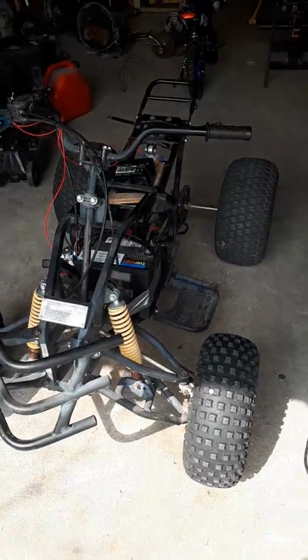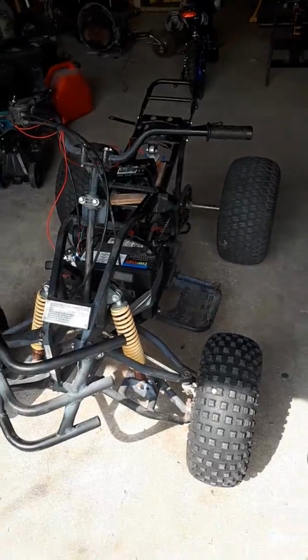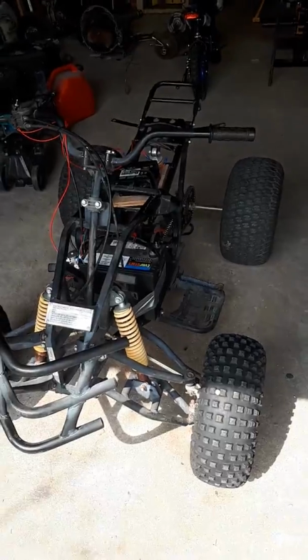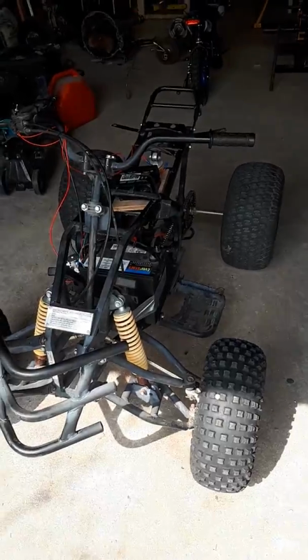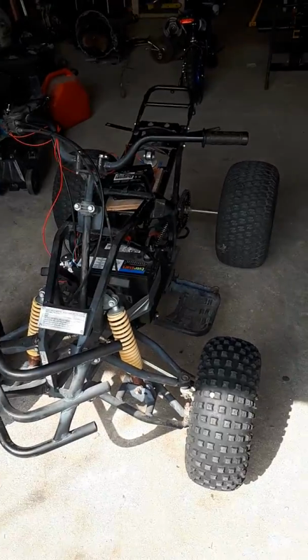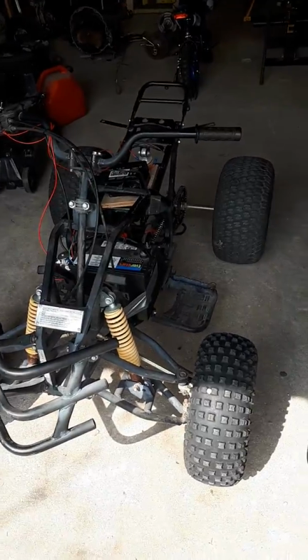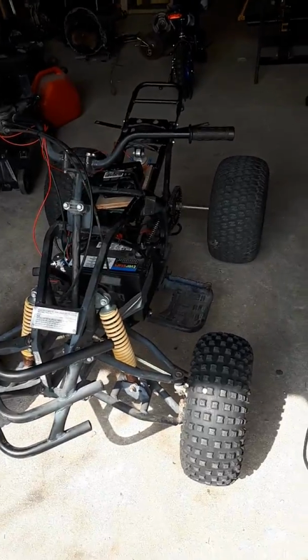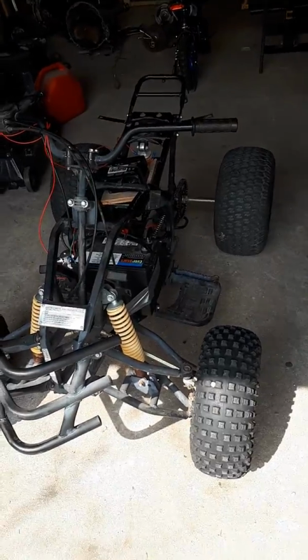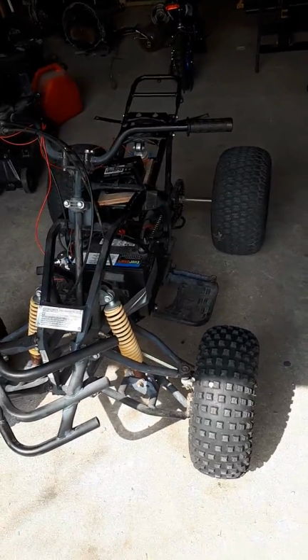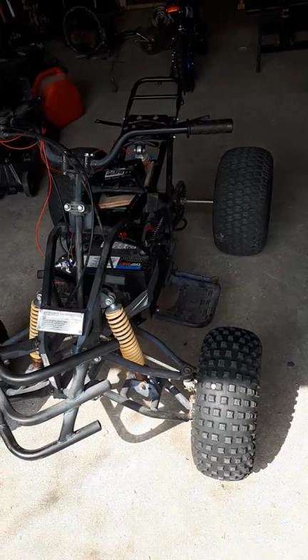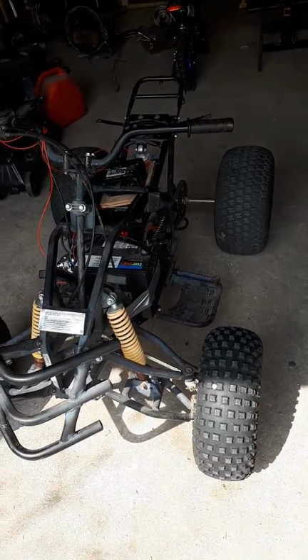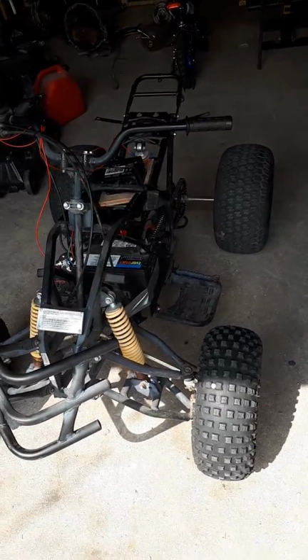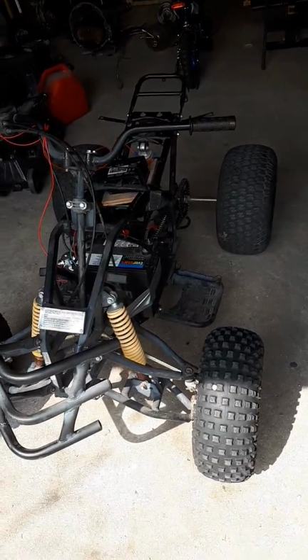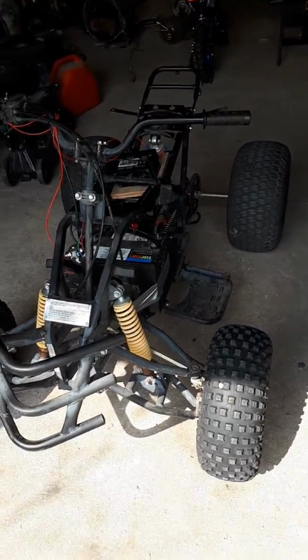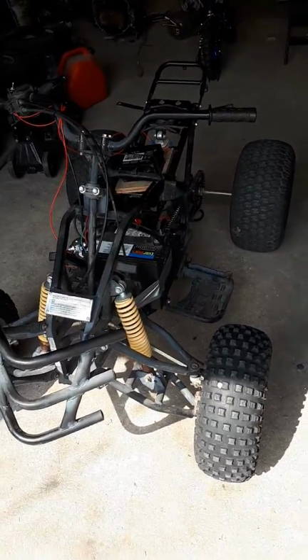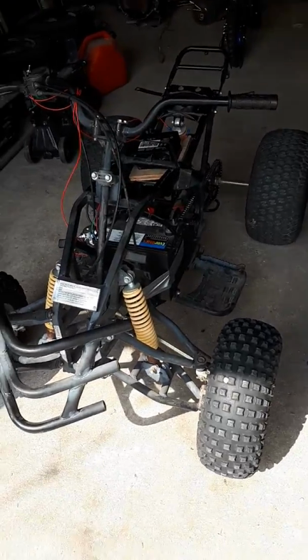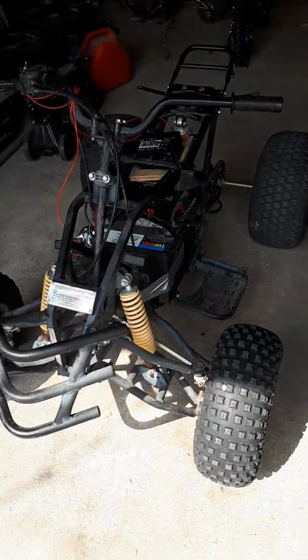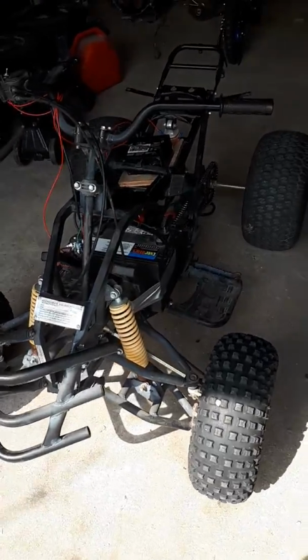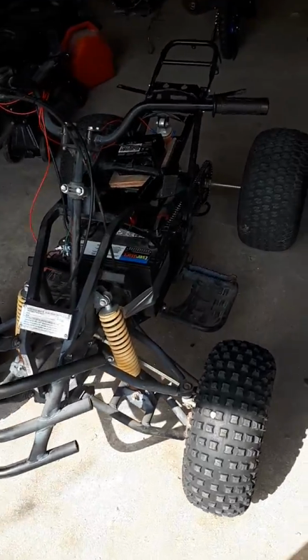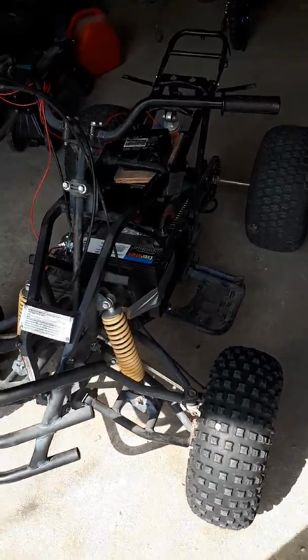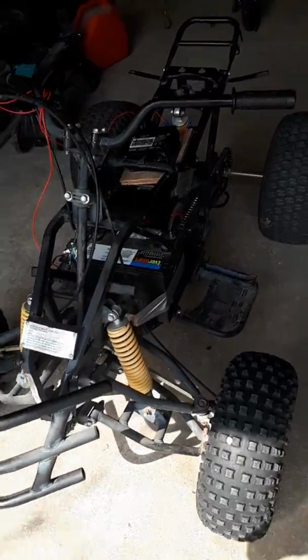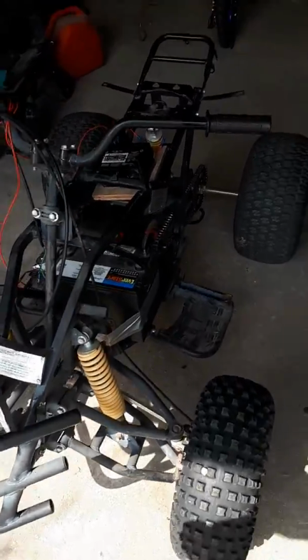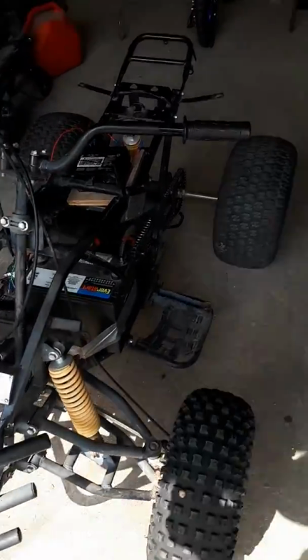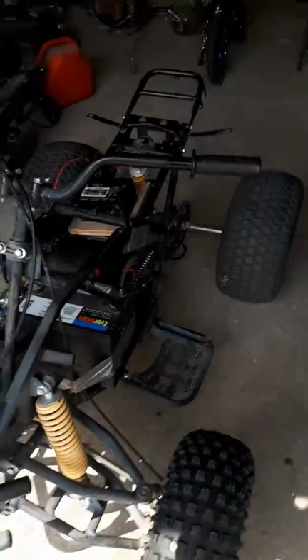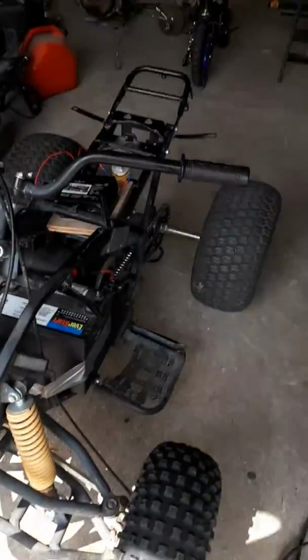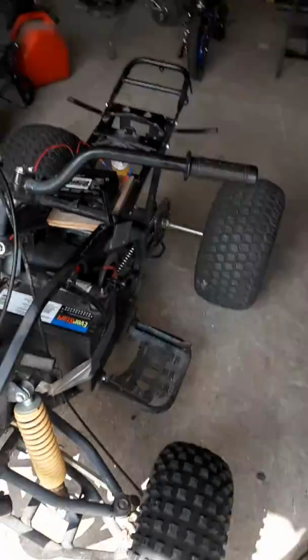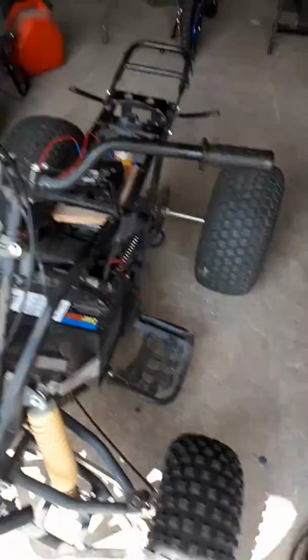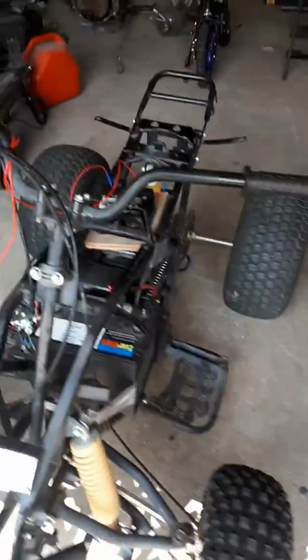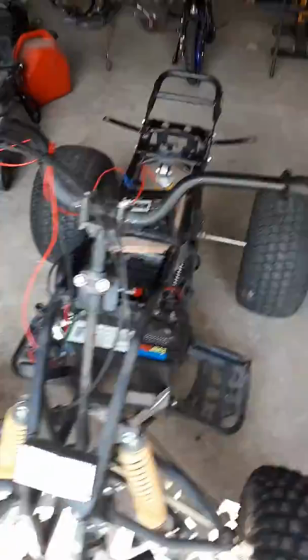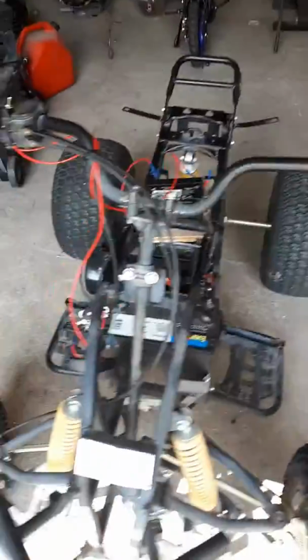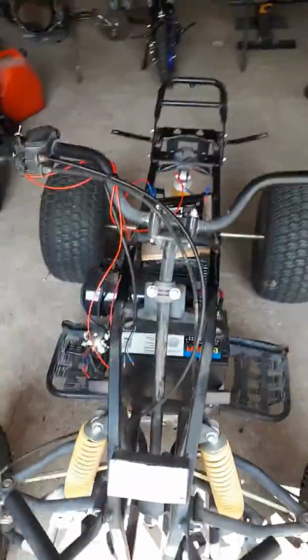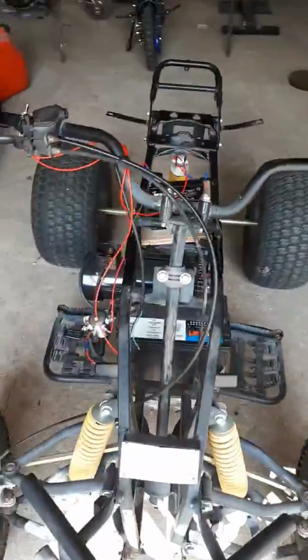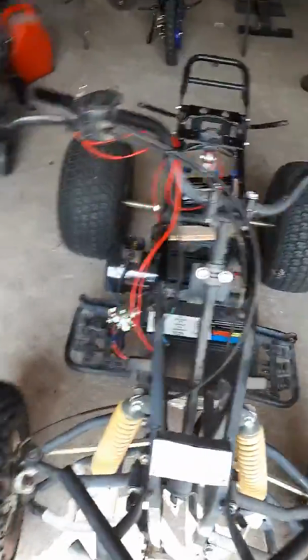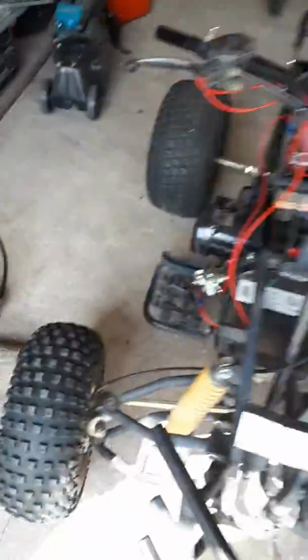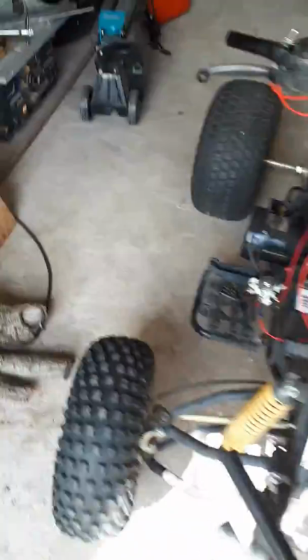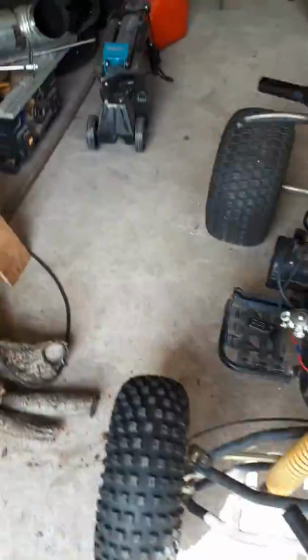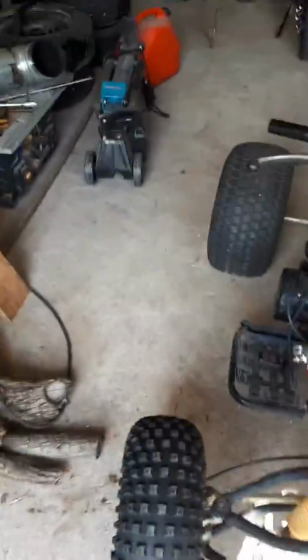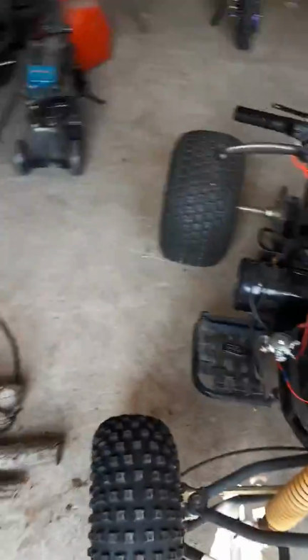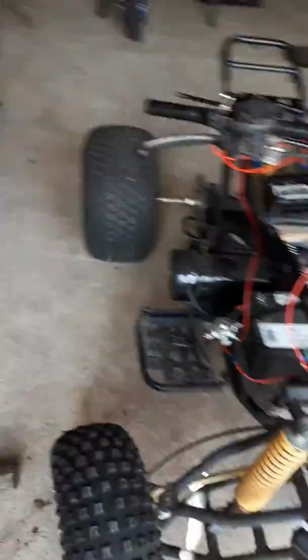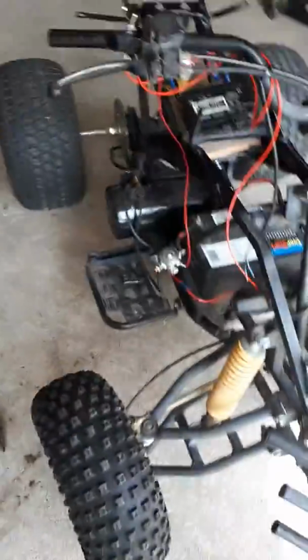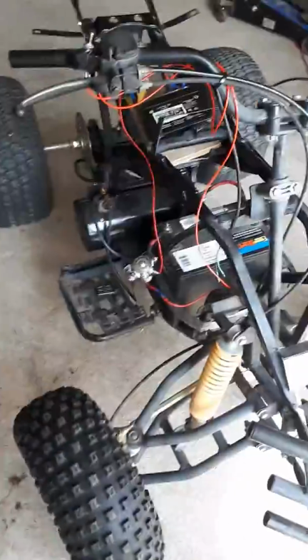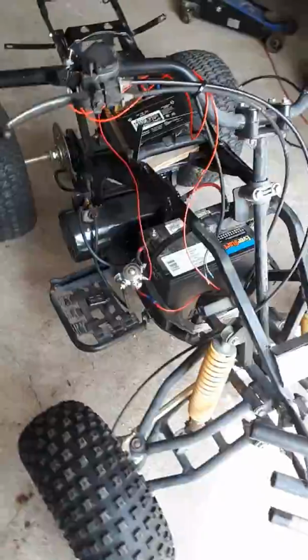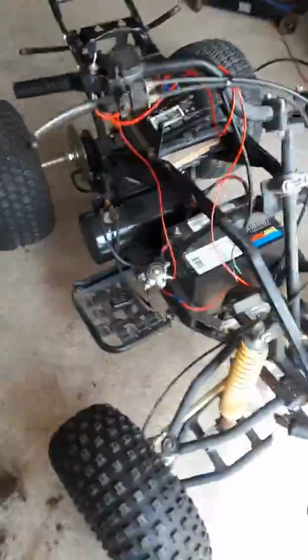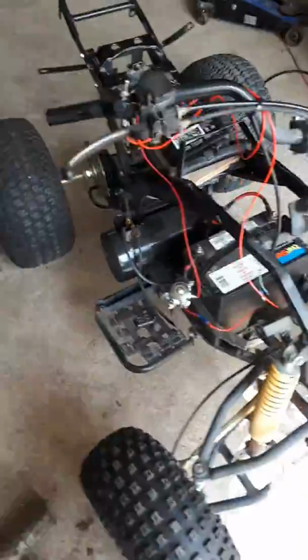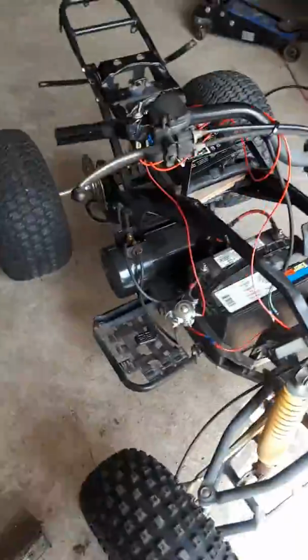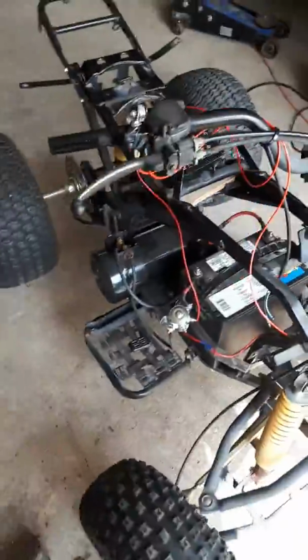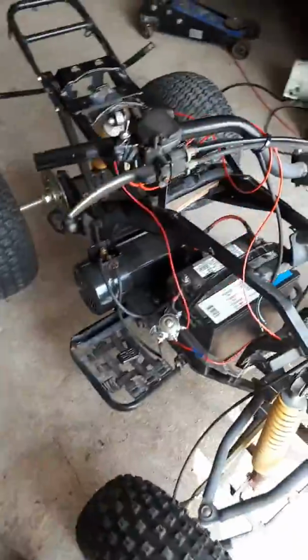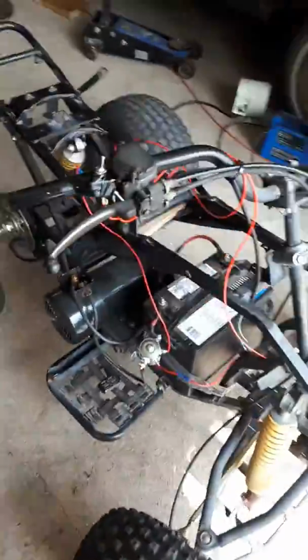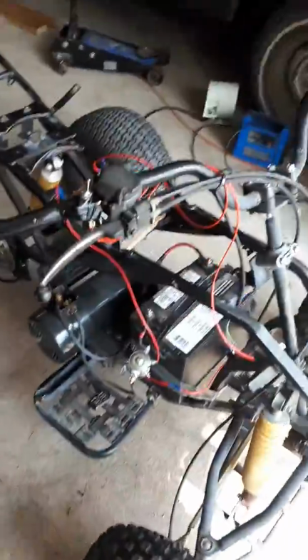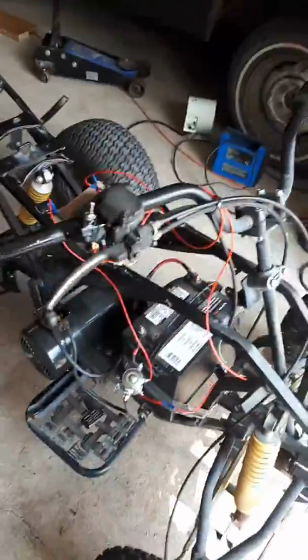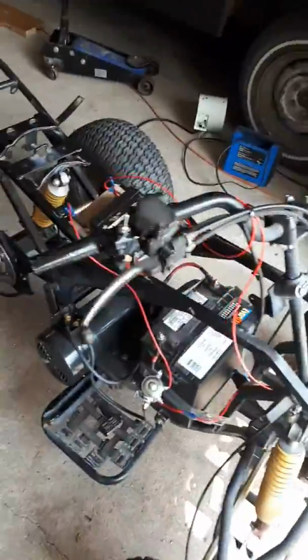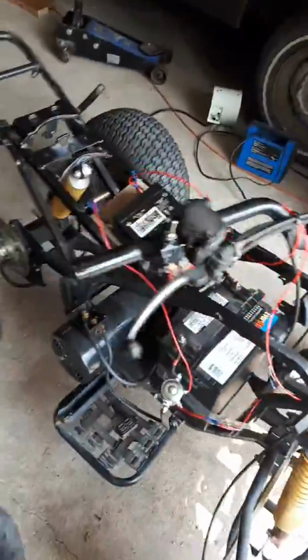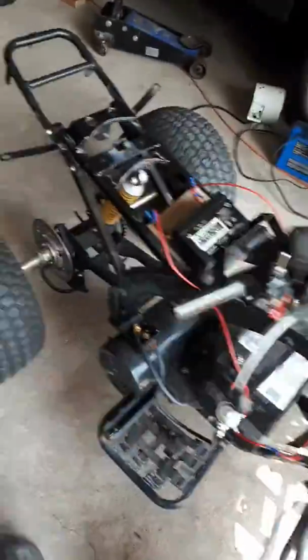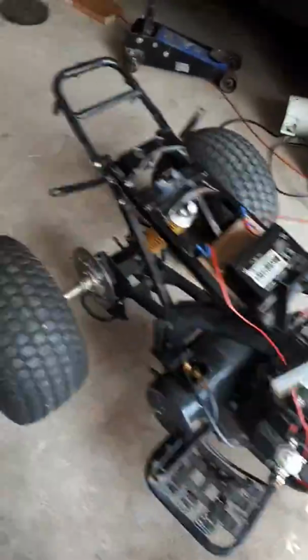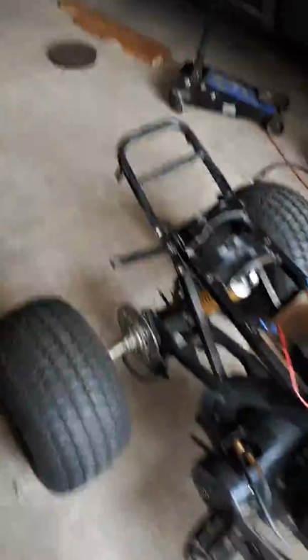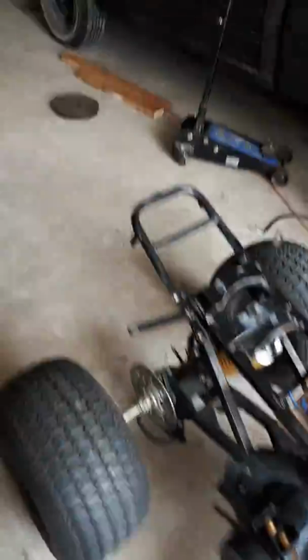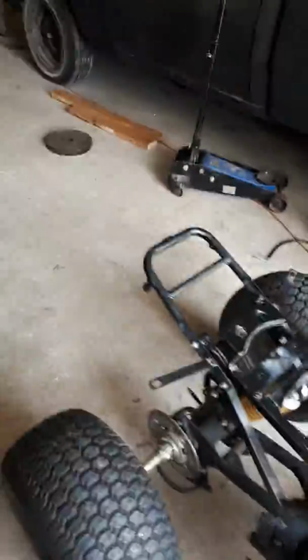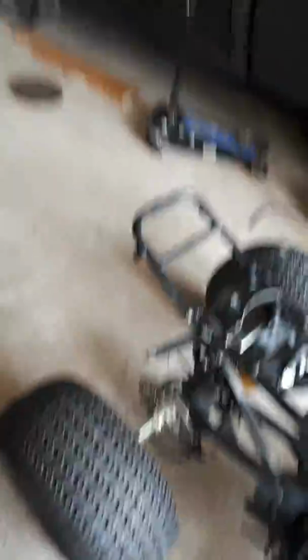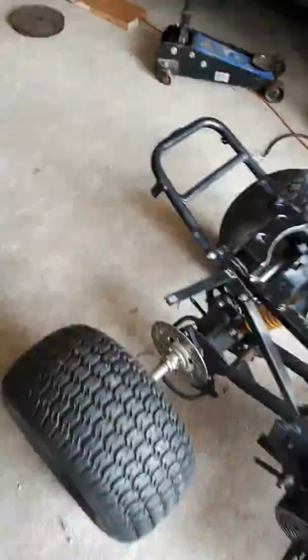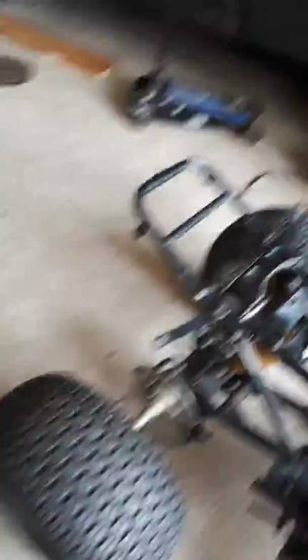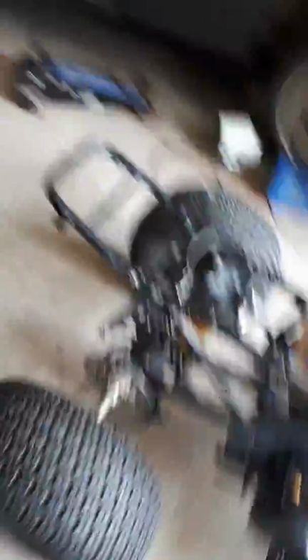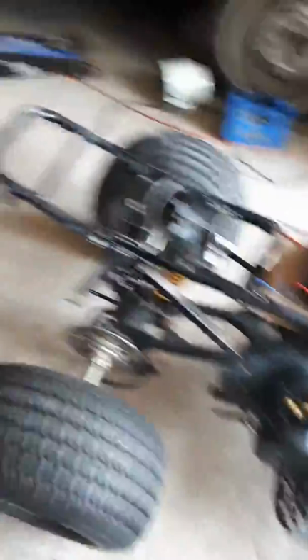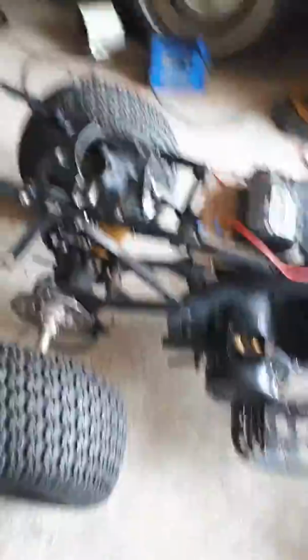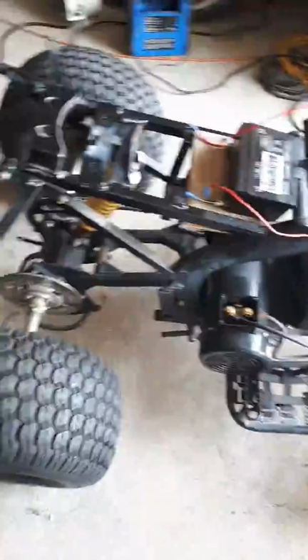Just about to take my quad out for a quick rip, just playing around with it with an on and off switch and a 12 volt battery.